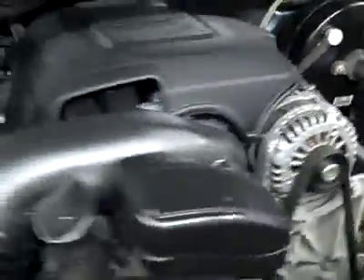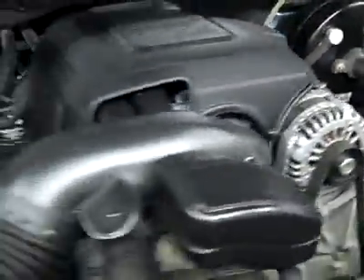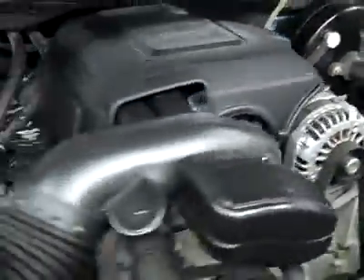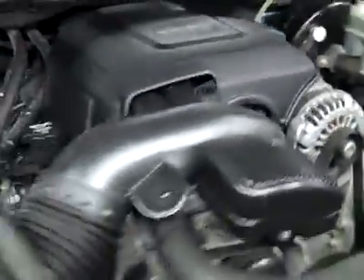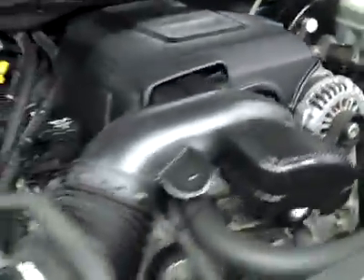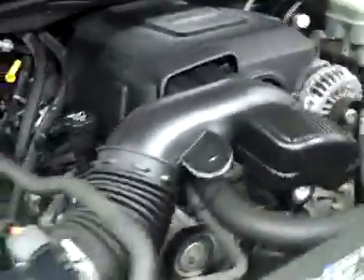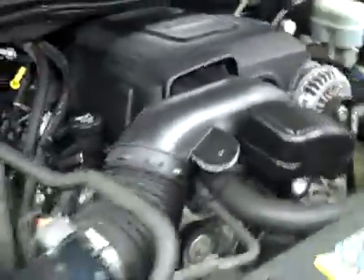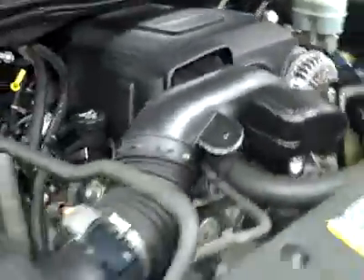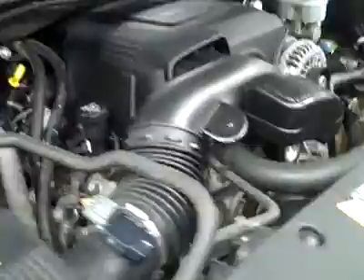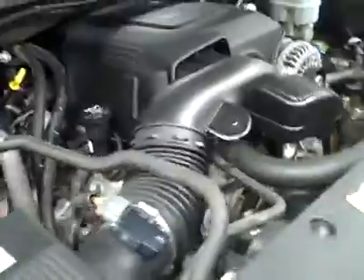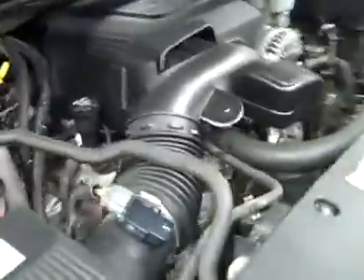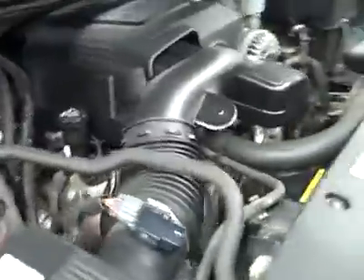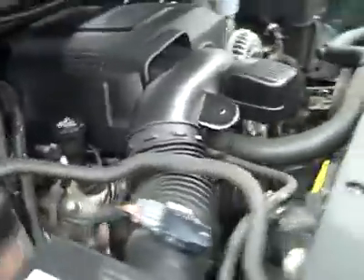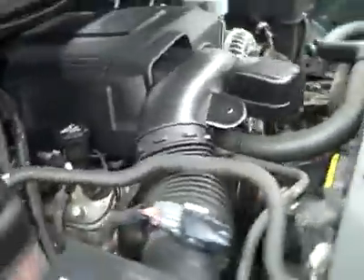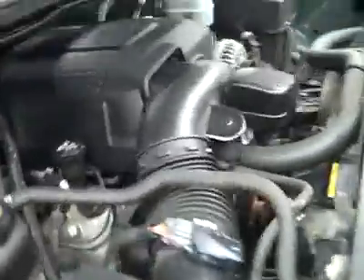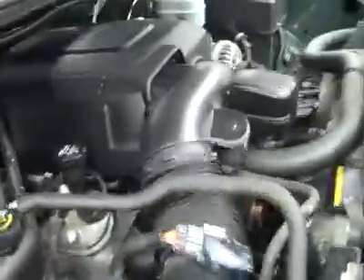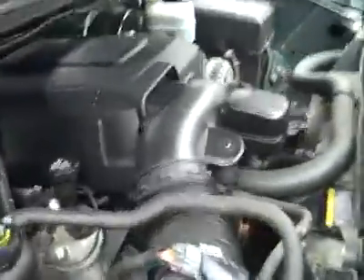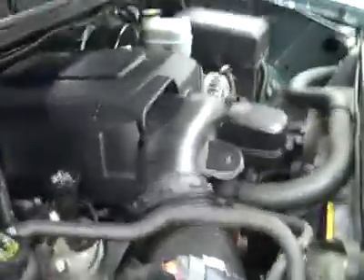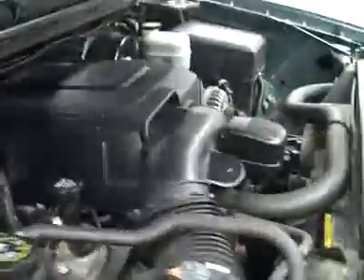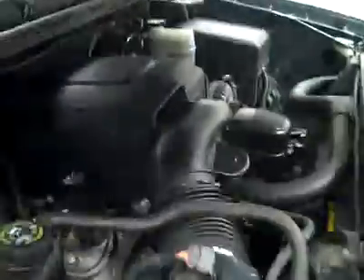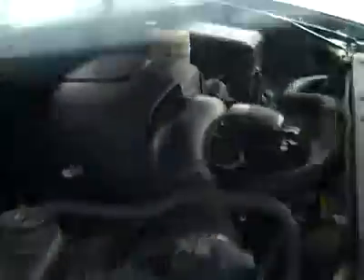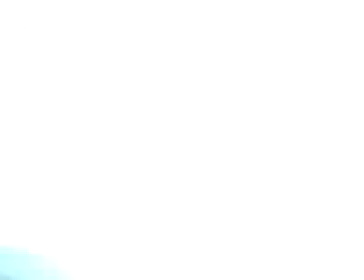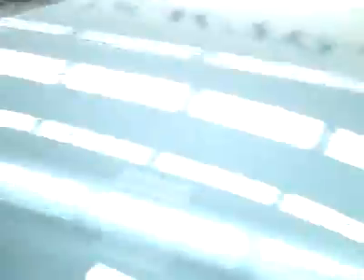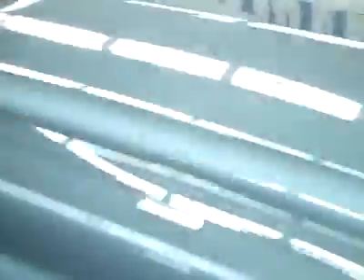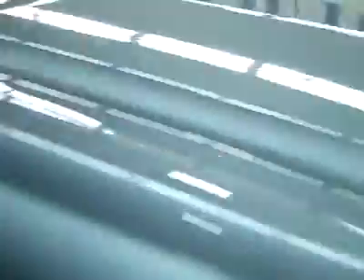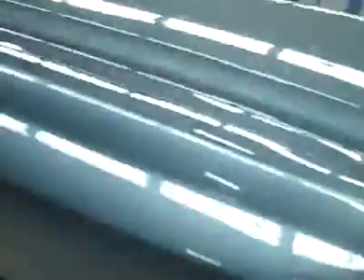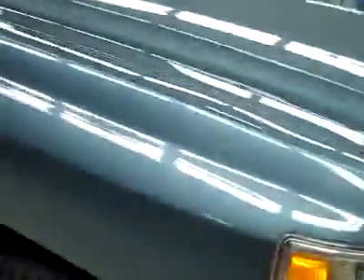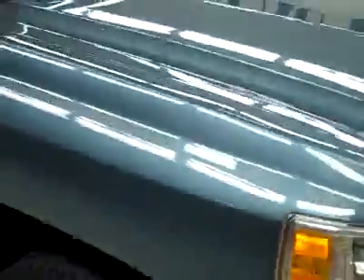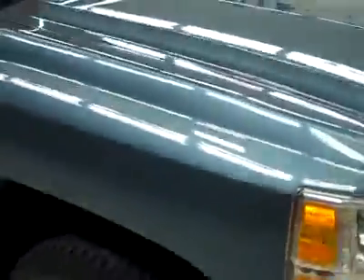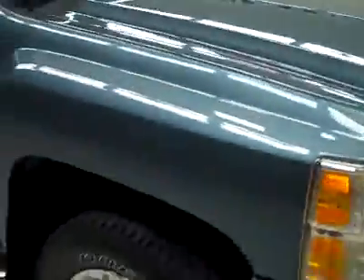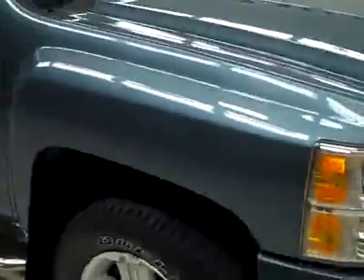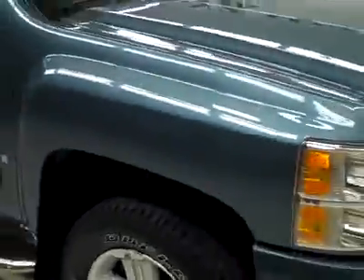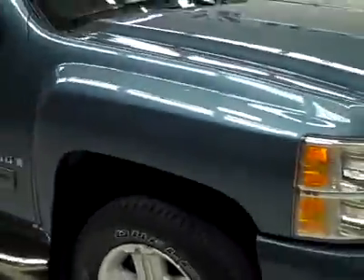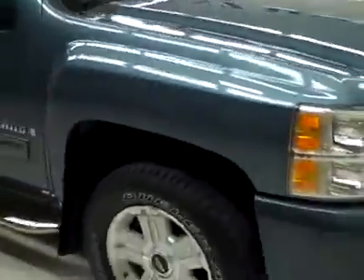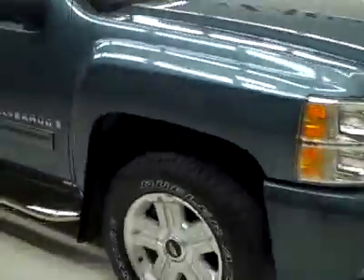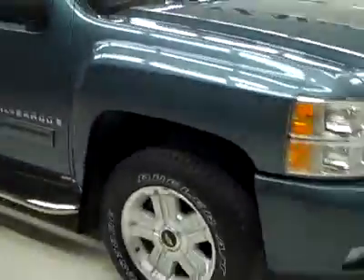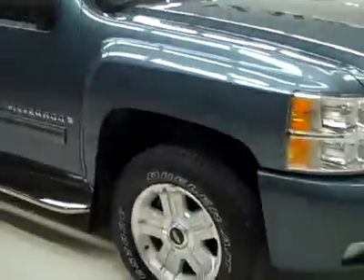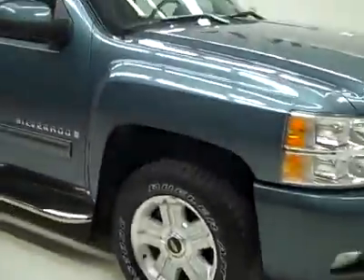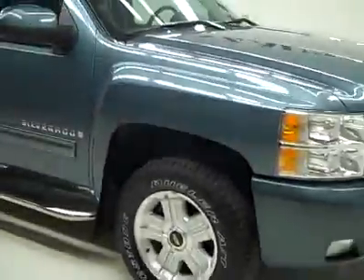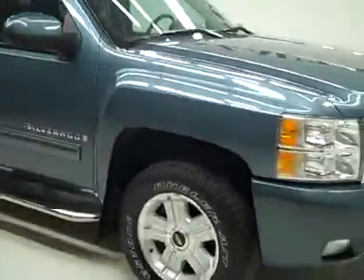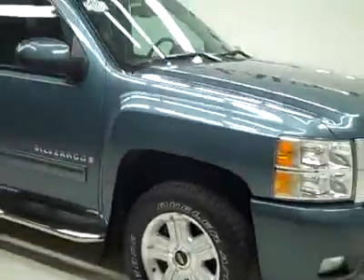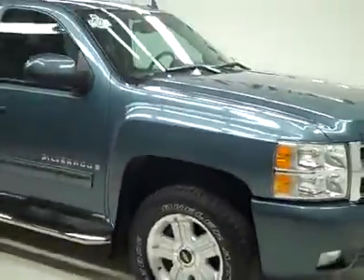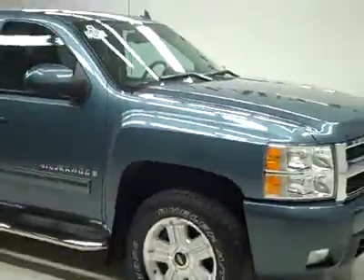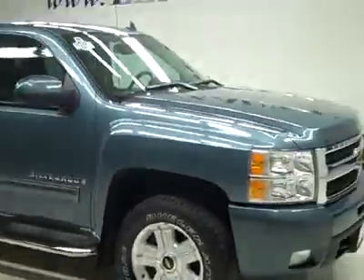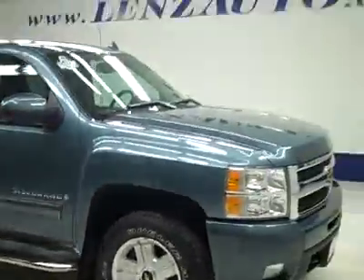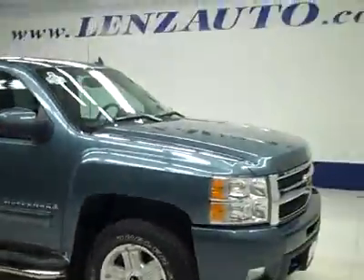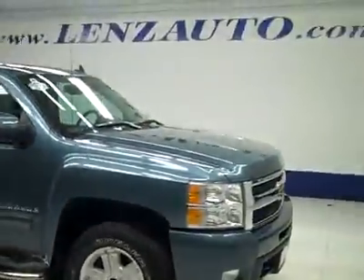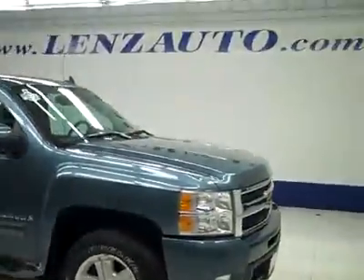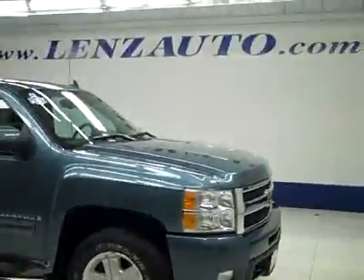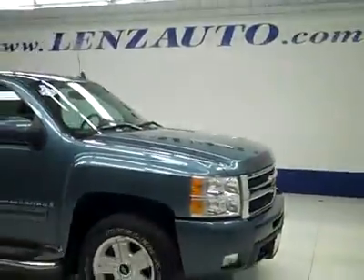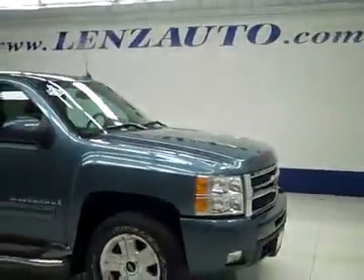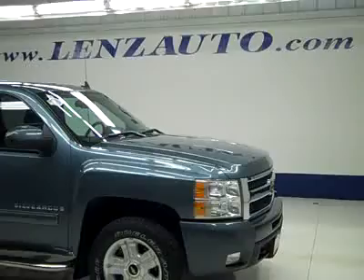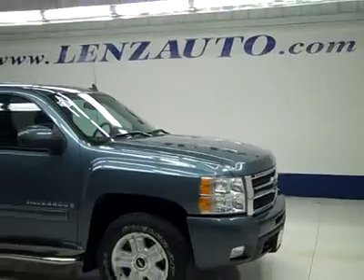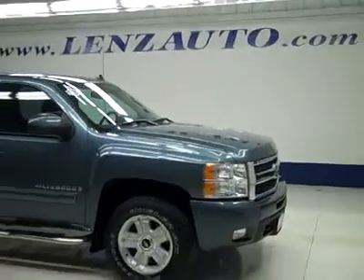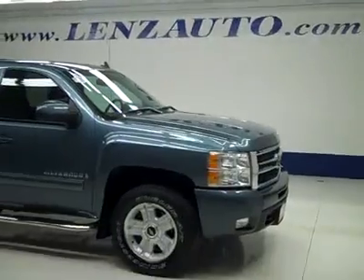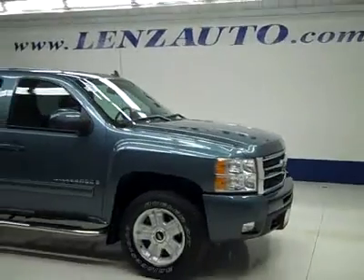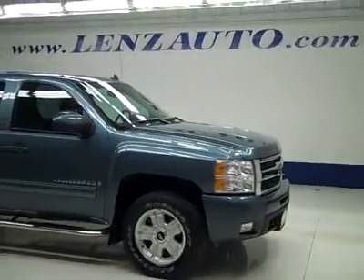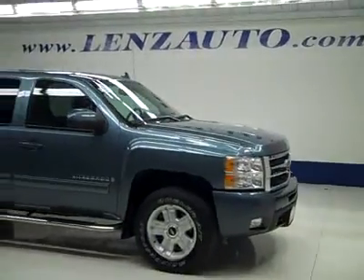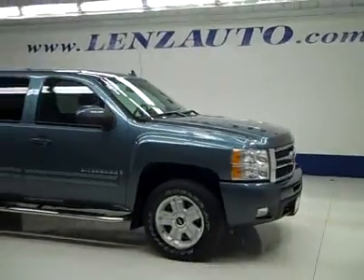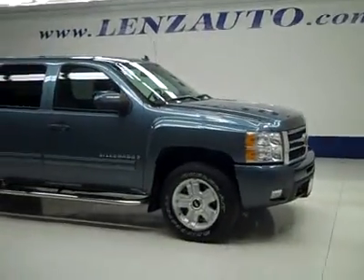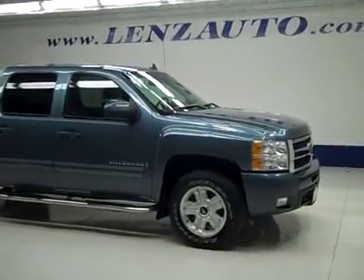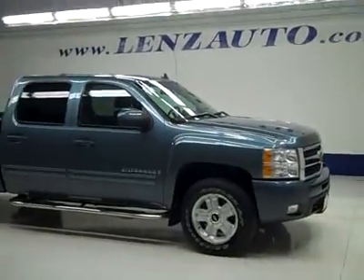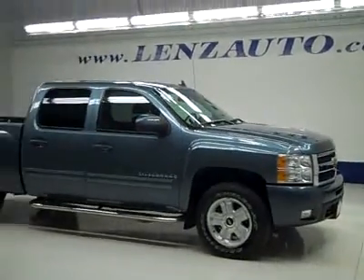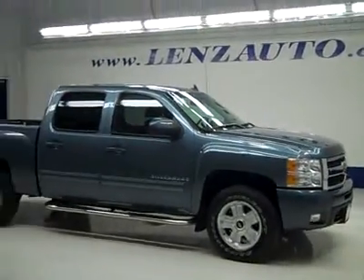If you'd like to see more pictures along with a full description, or to take a look at one of our other more than 450 vehicles, visit our website at lensauto.com.